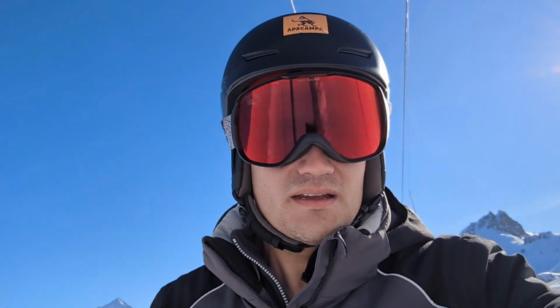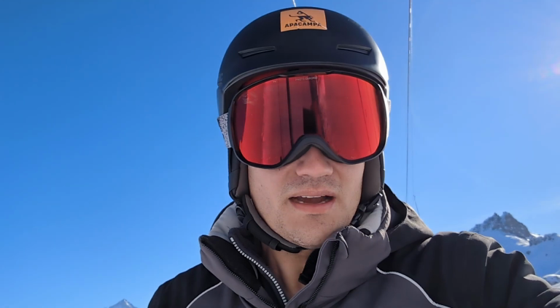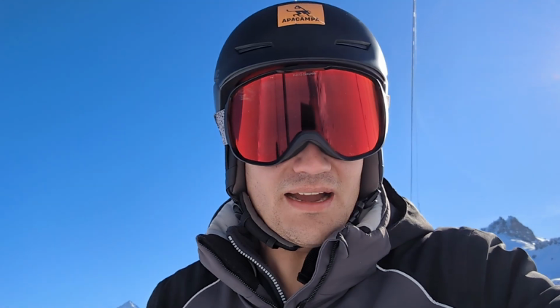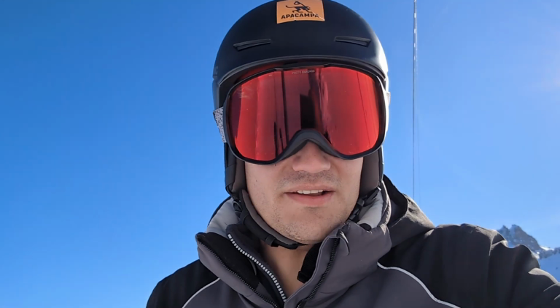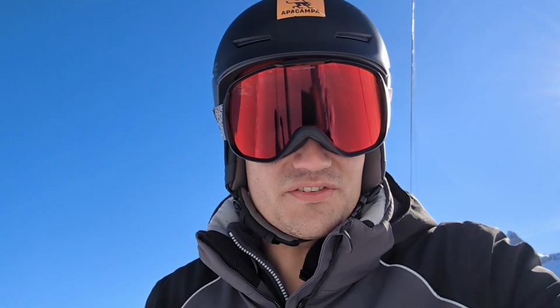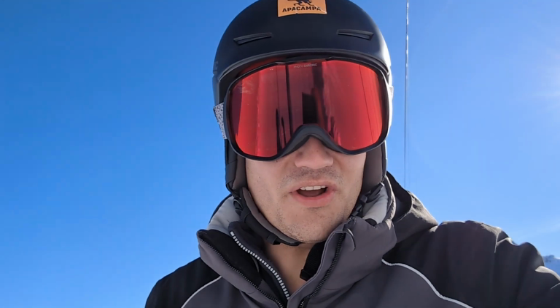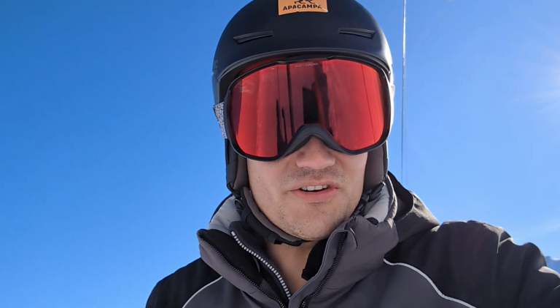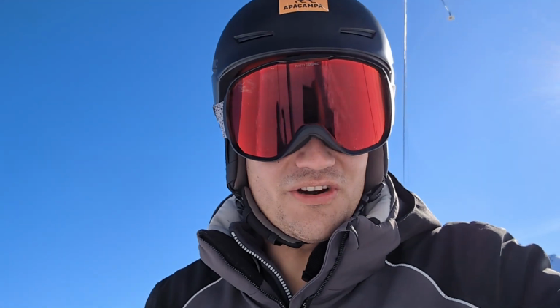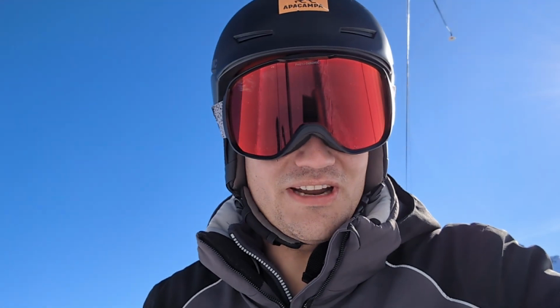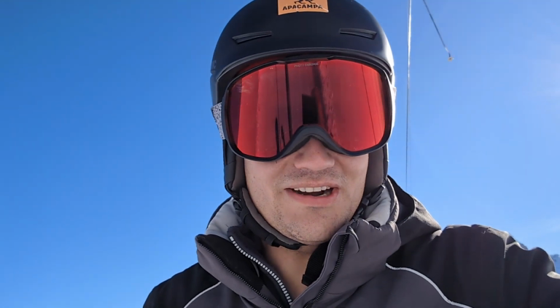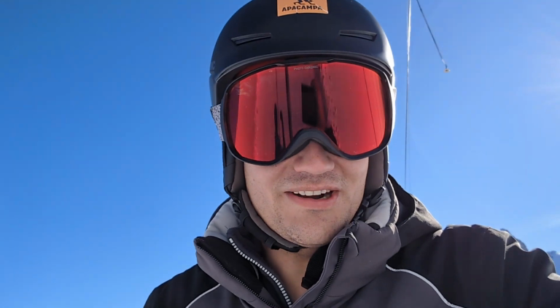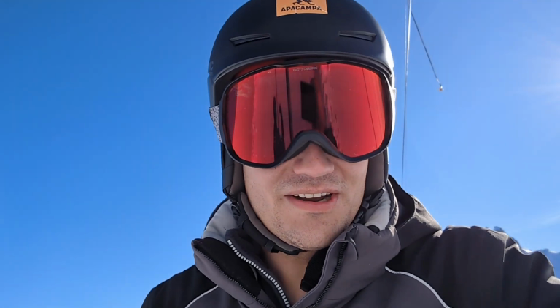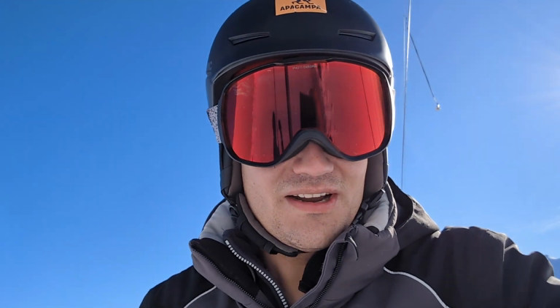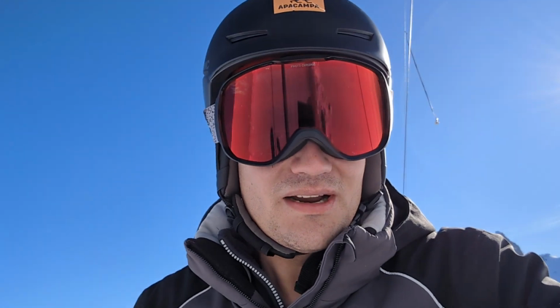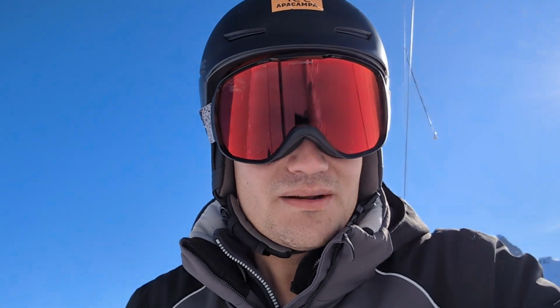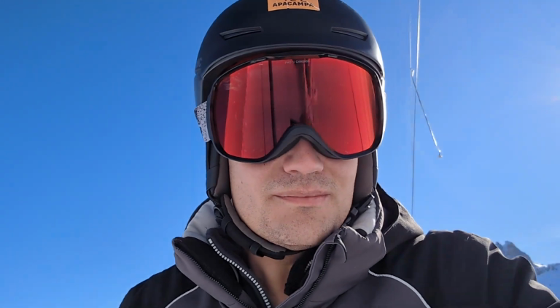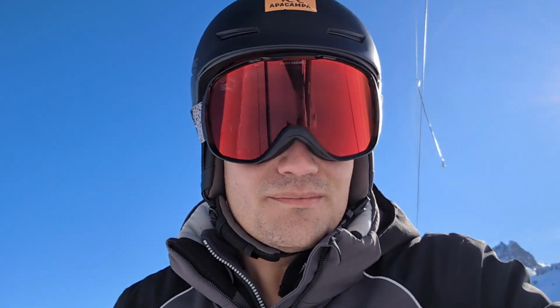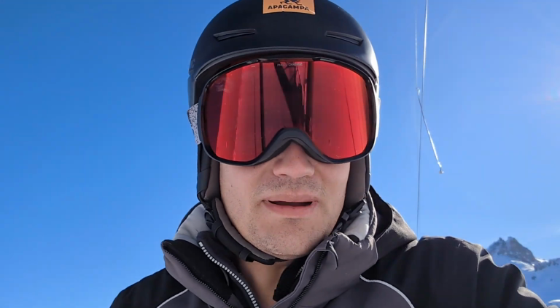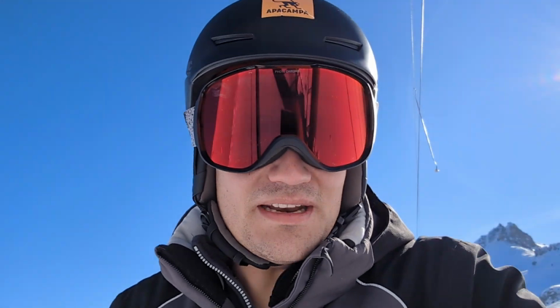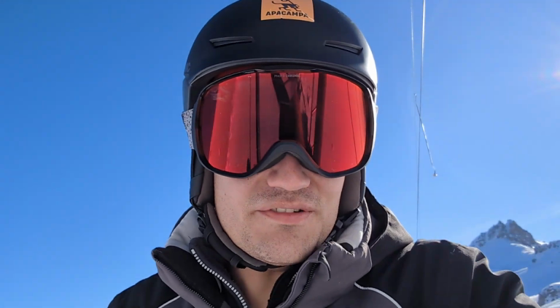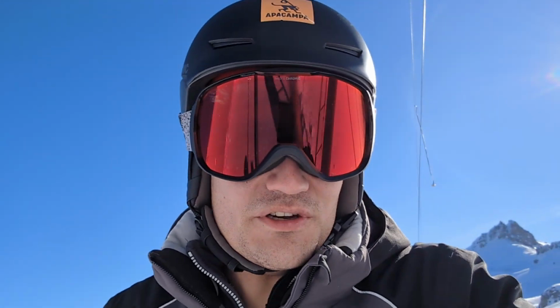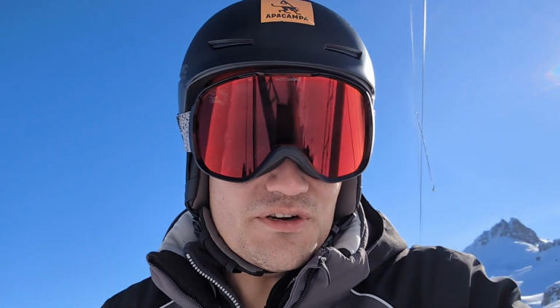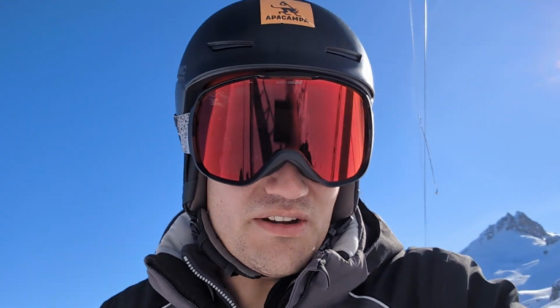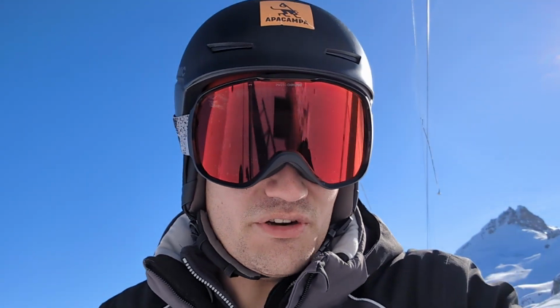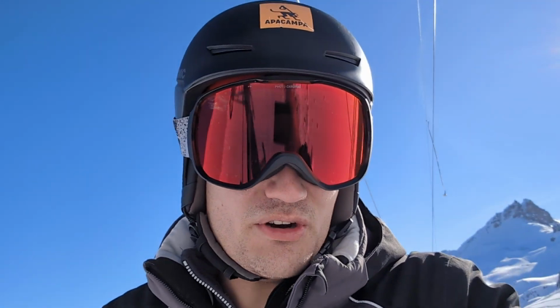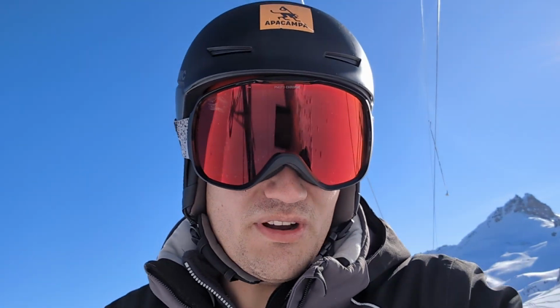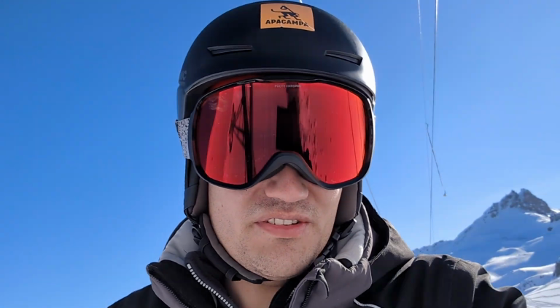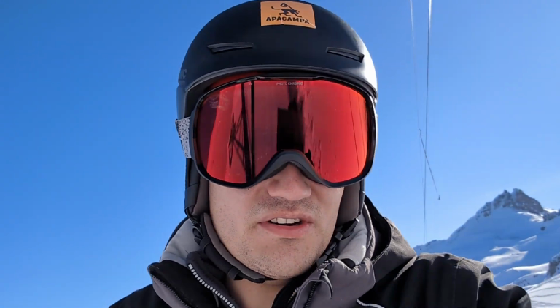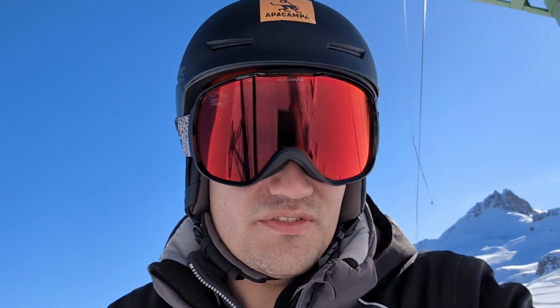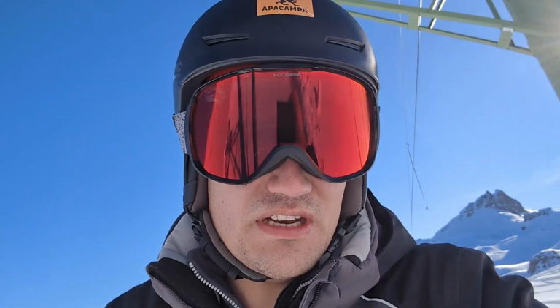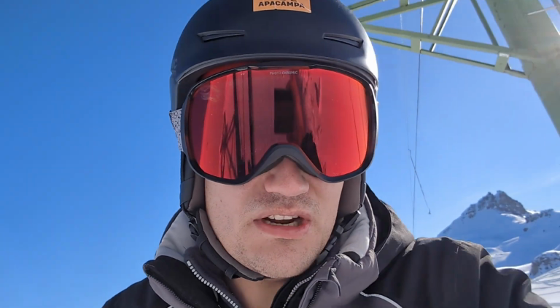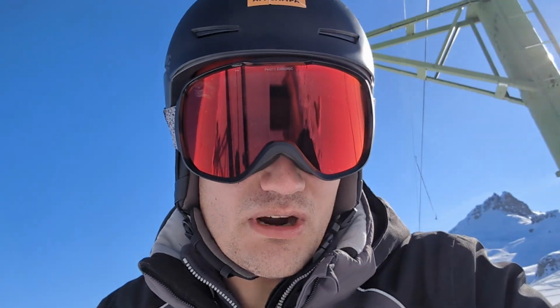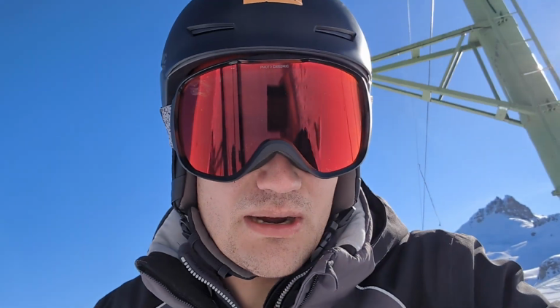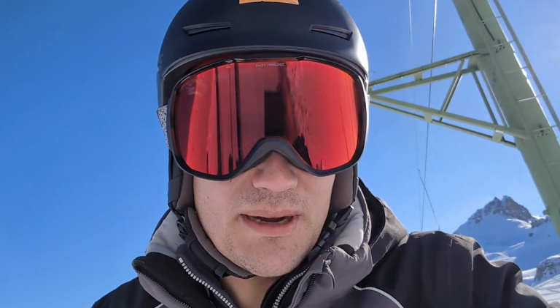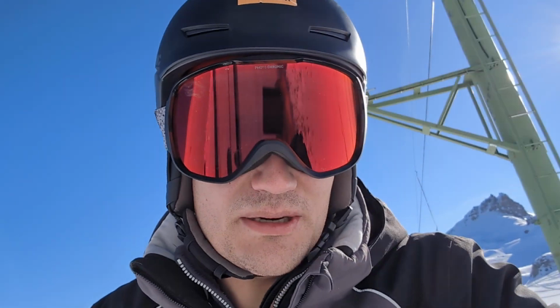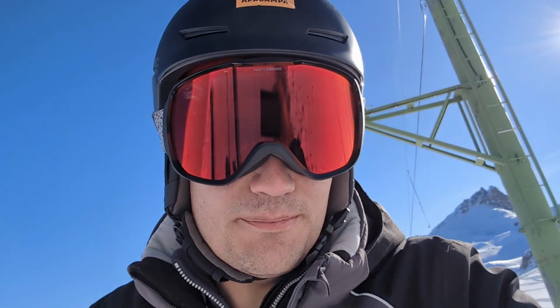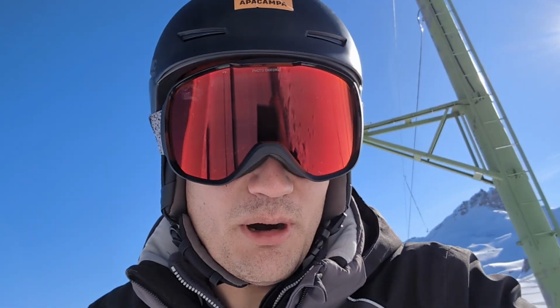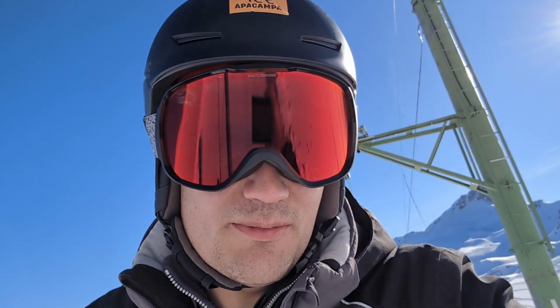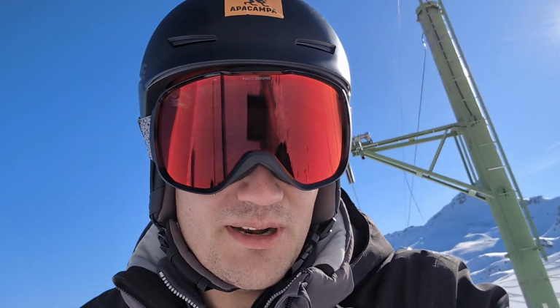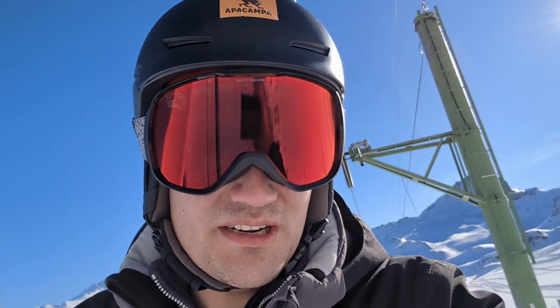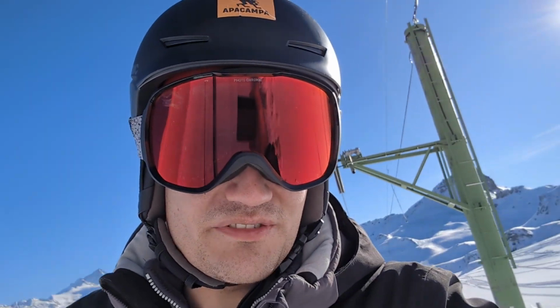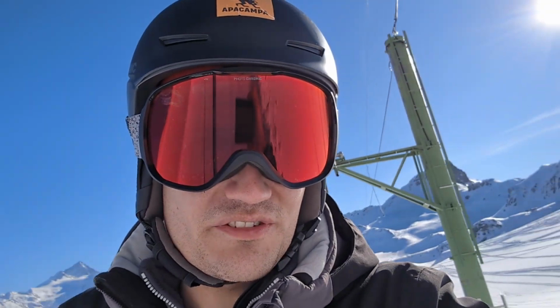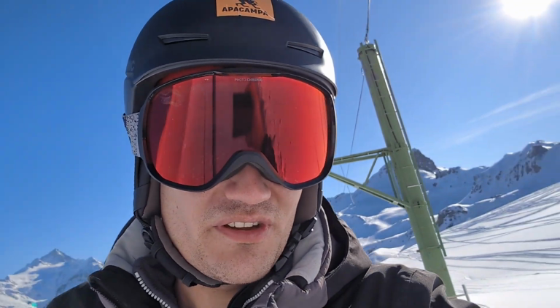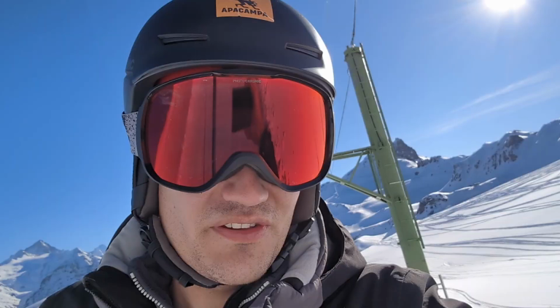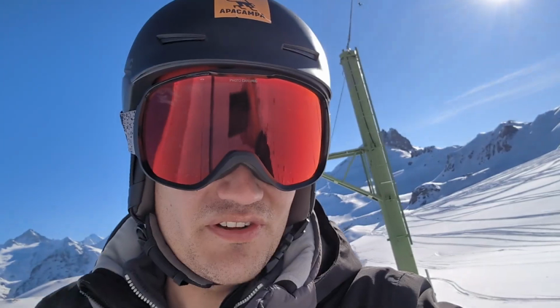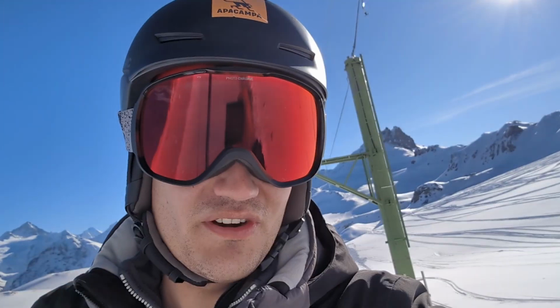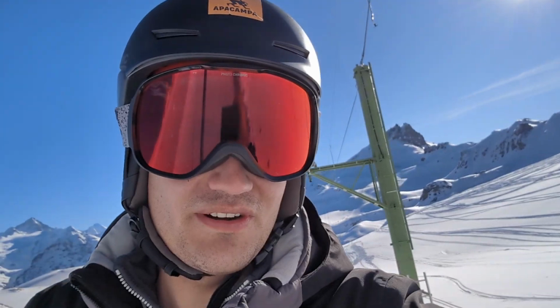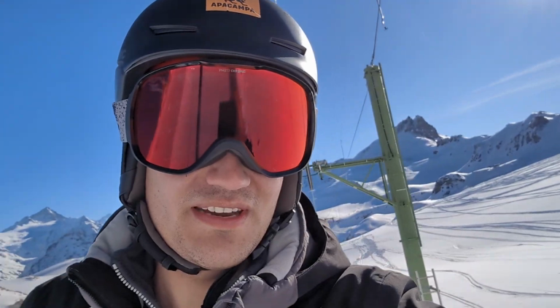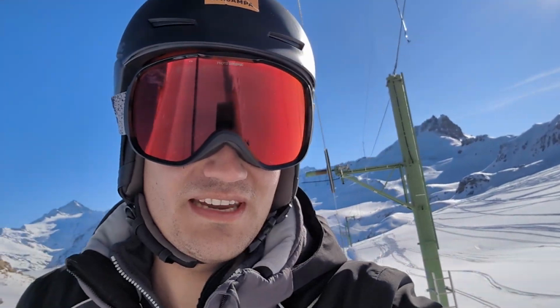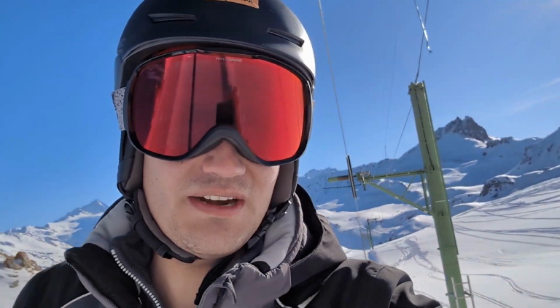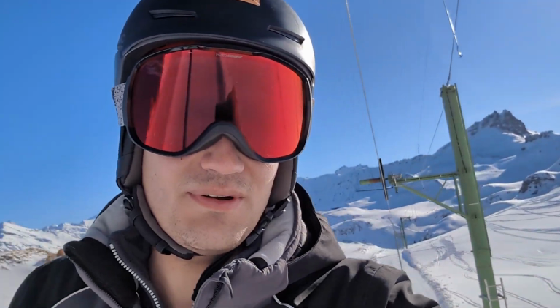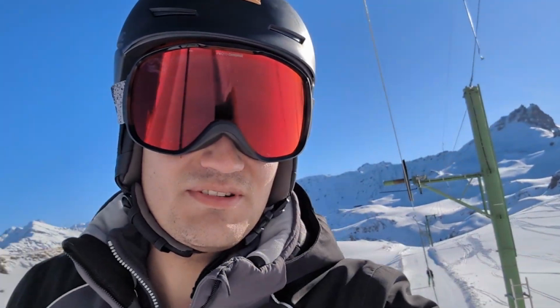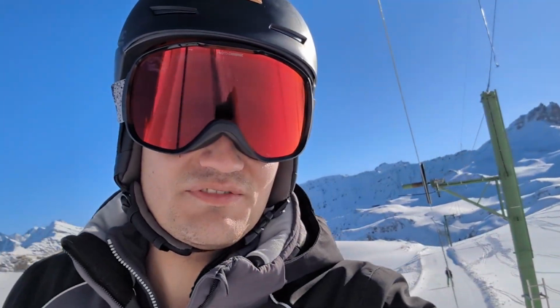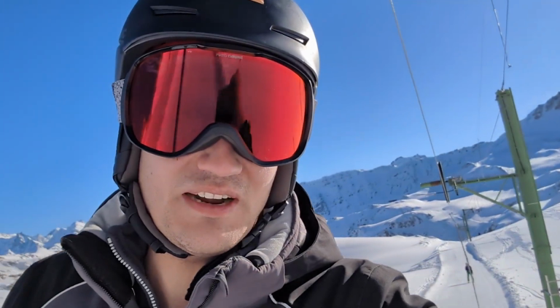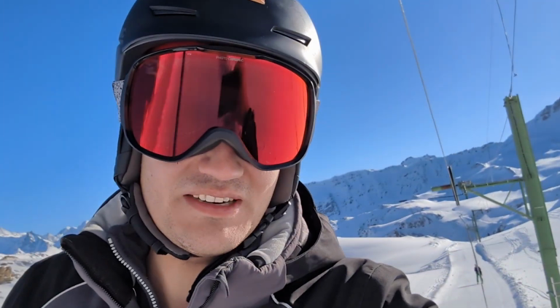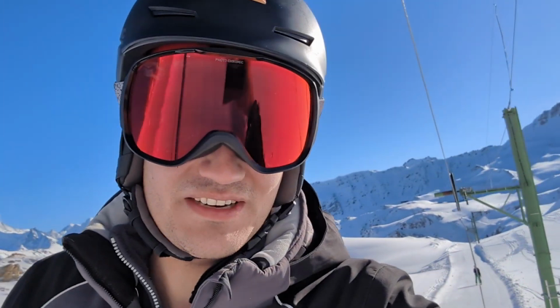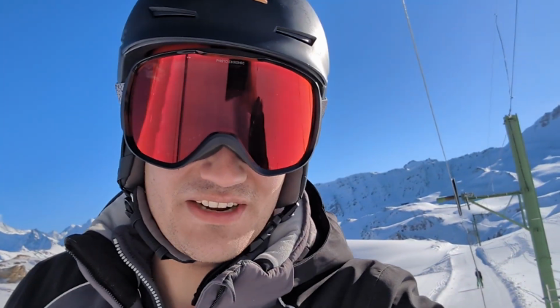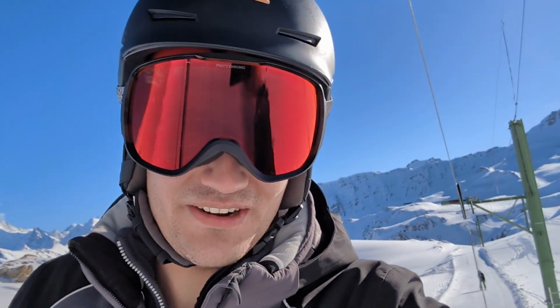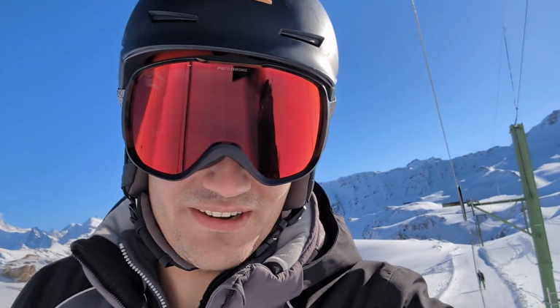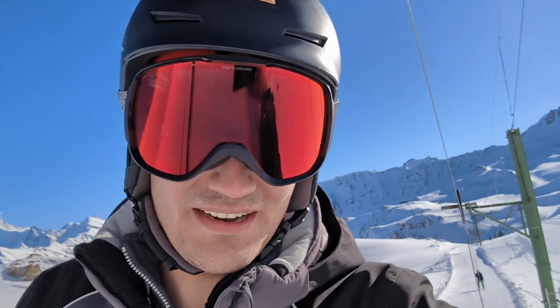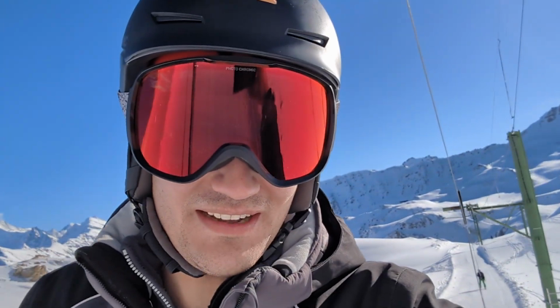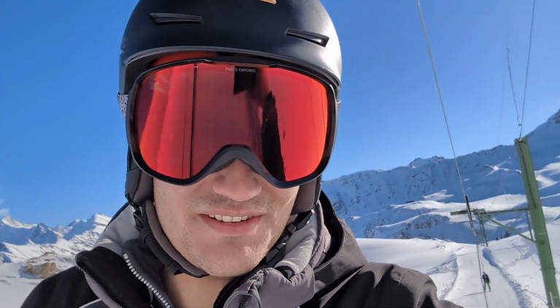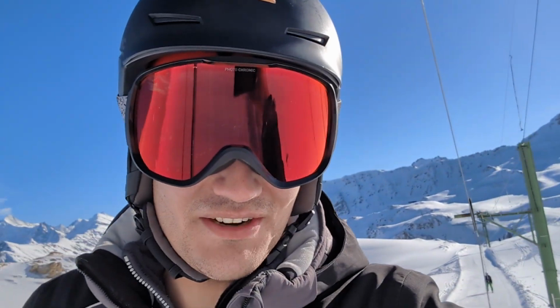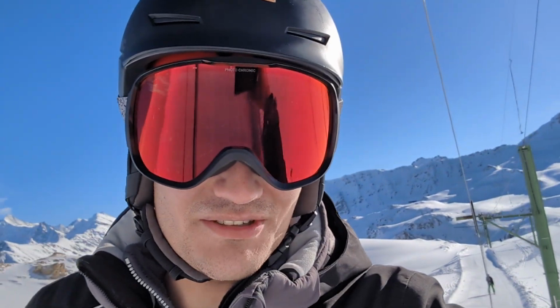Hi, Sondra here. Many of you have requested a video about a Poma lift, so here we finally are. Let's go!